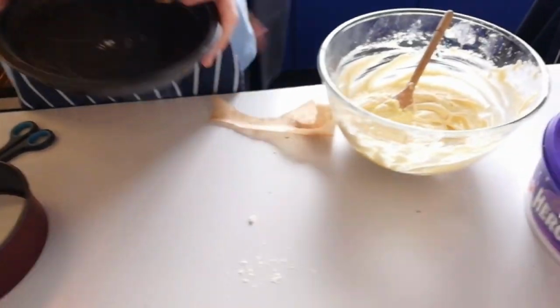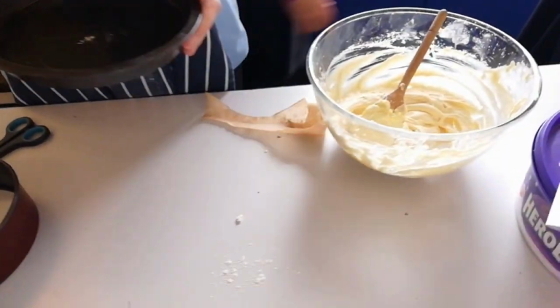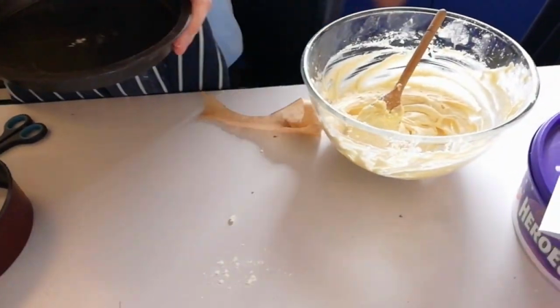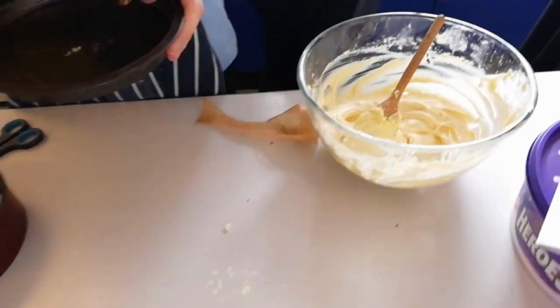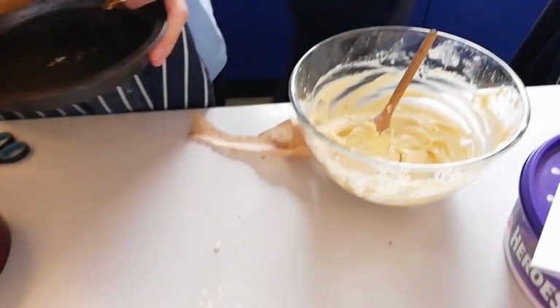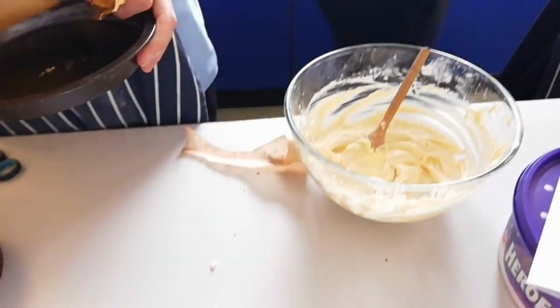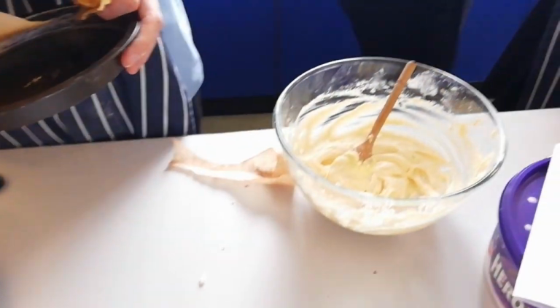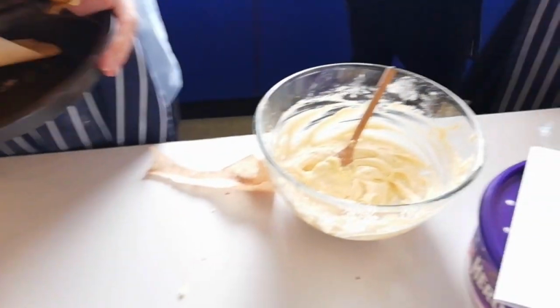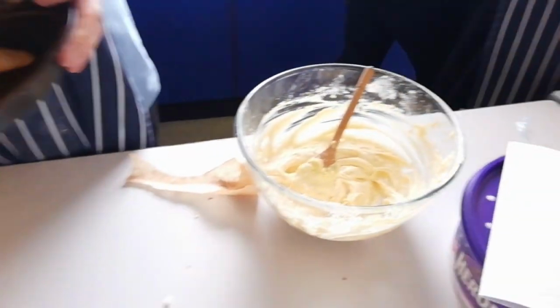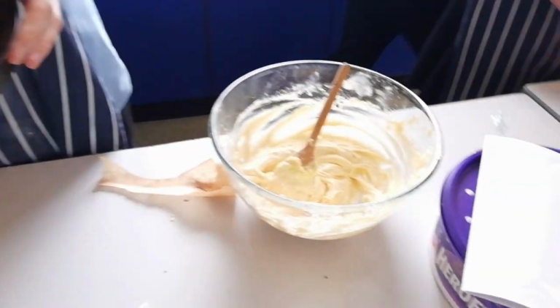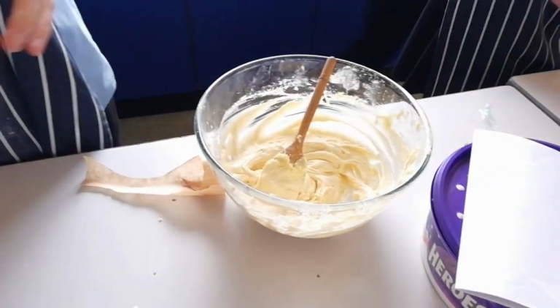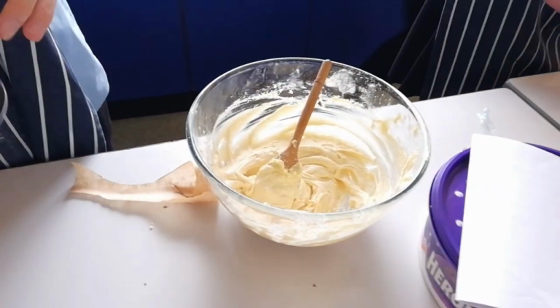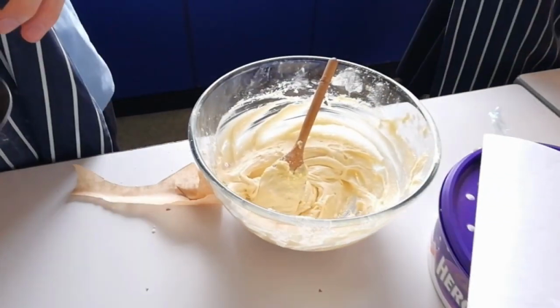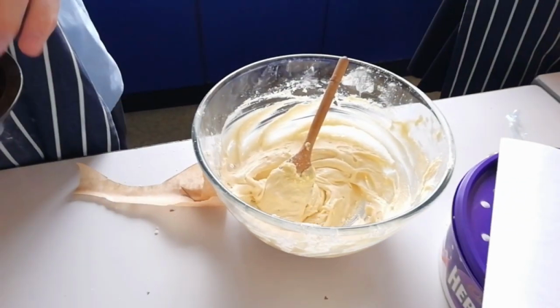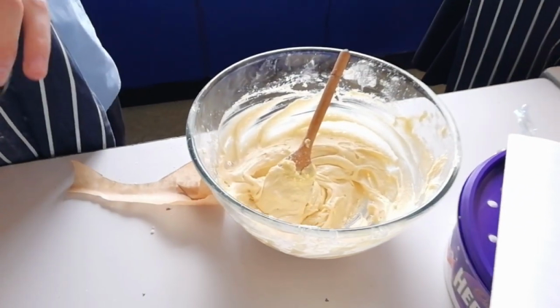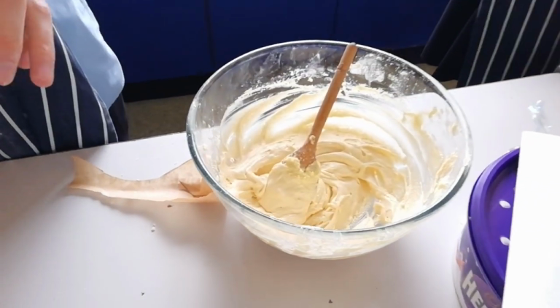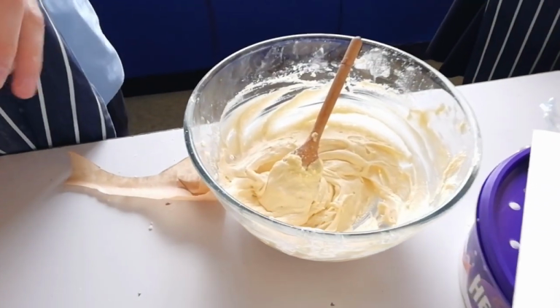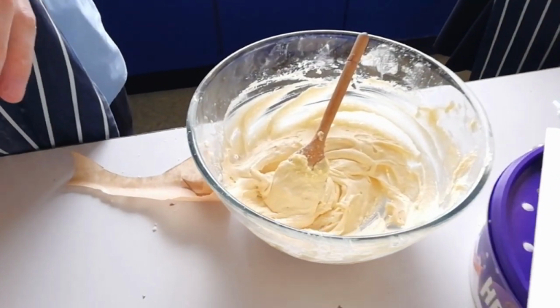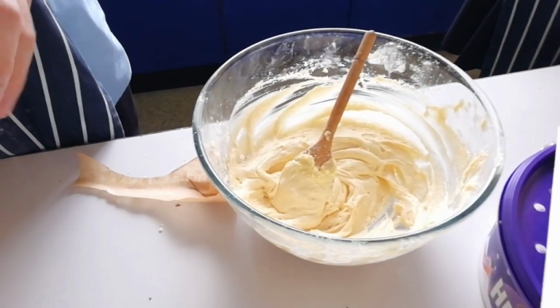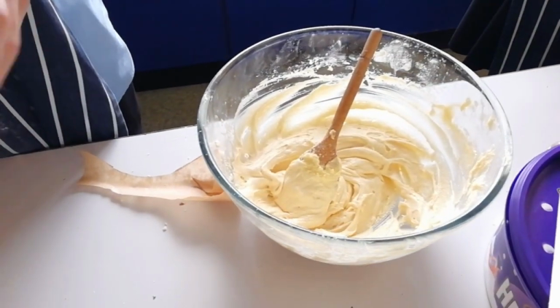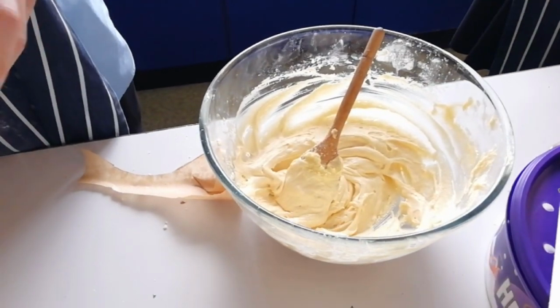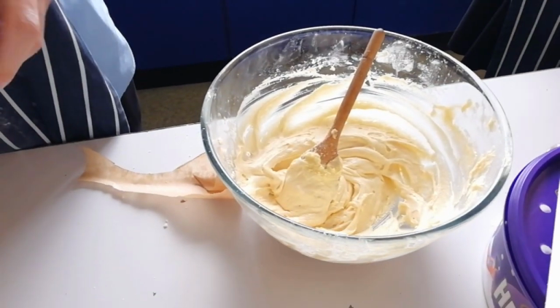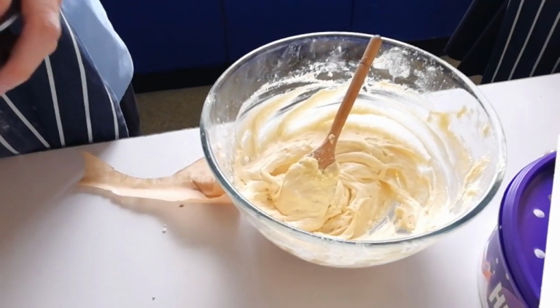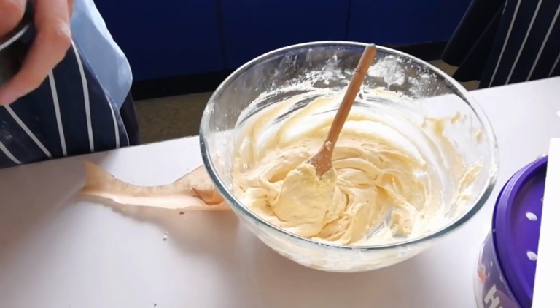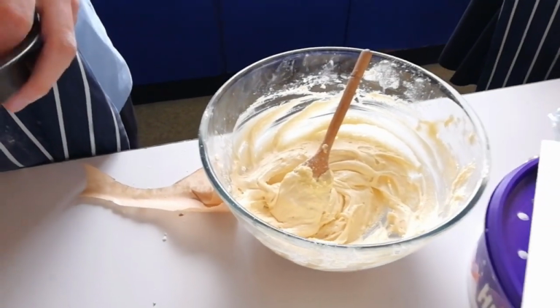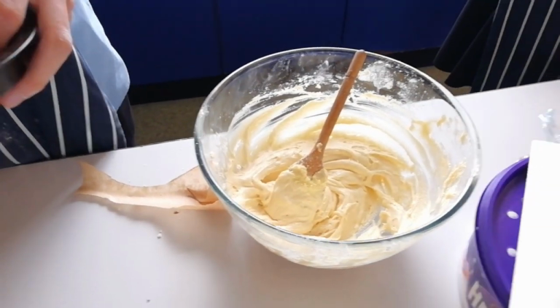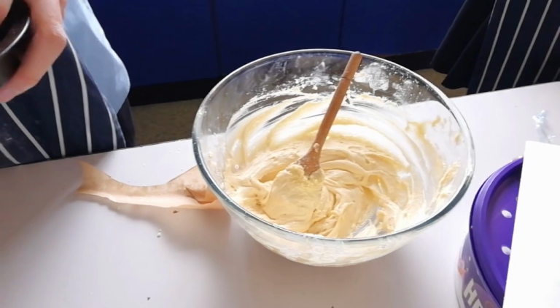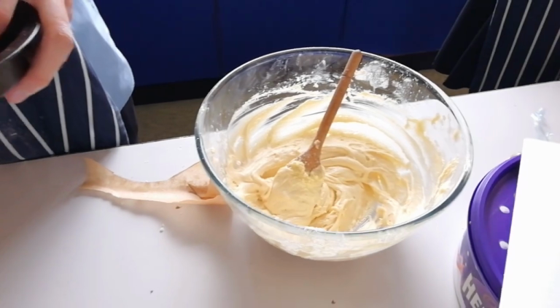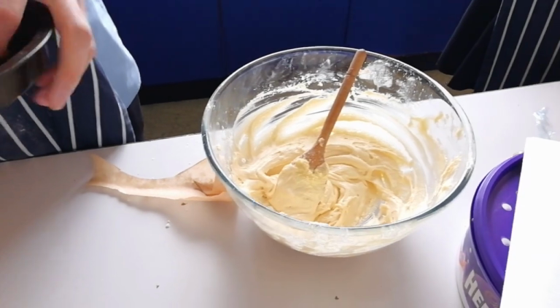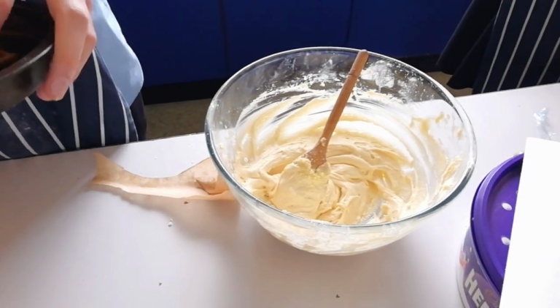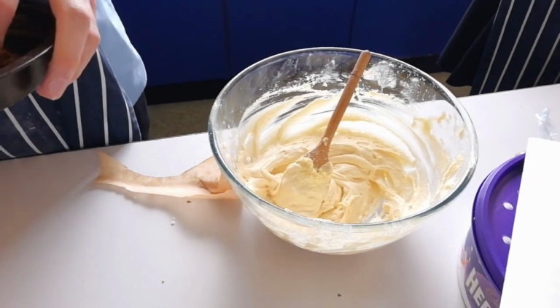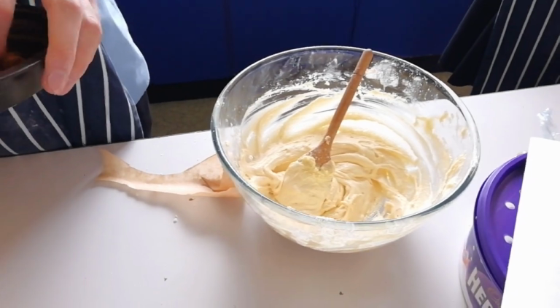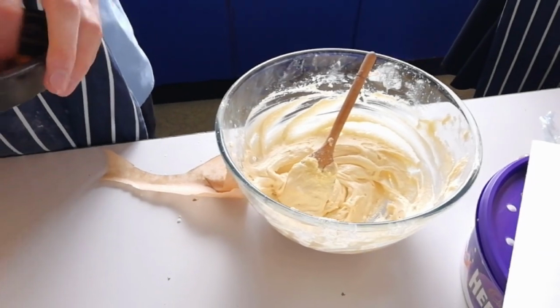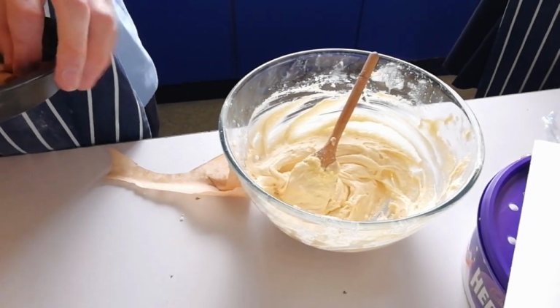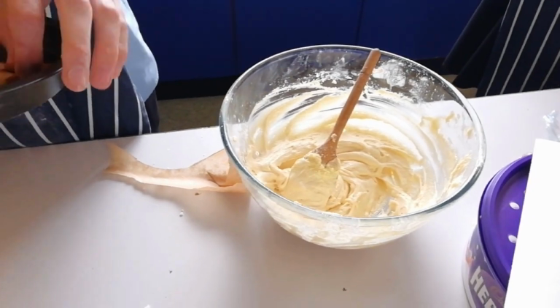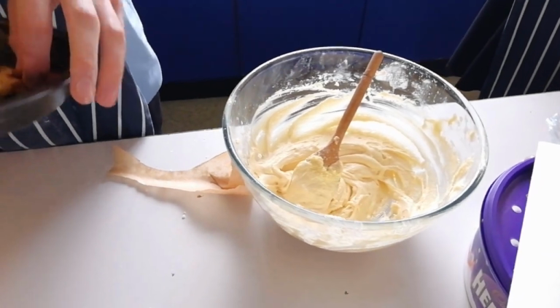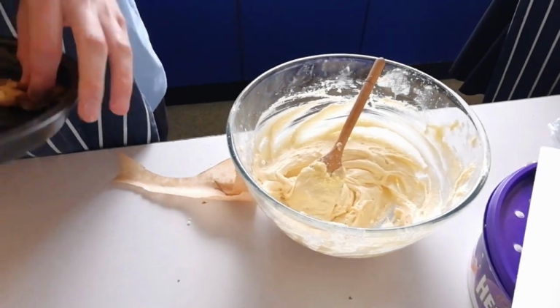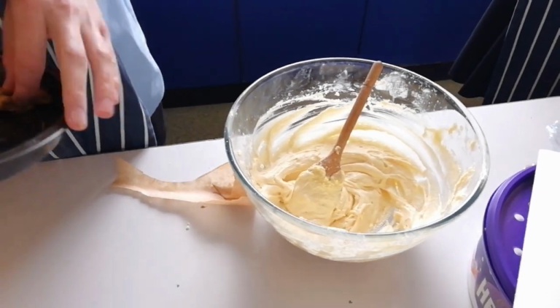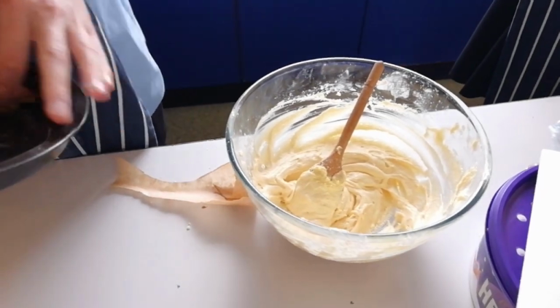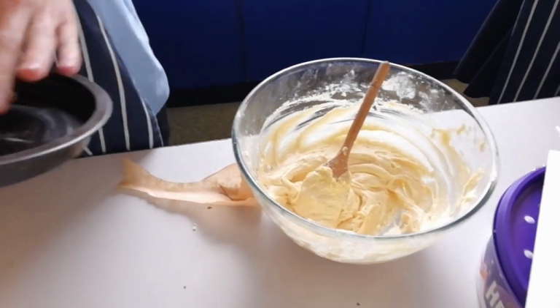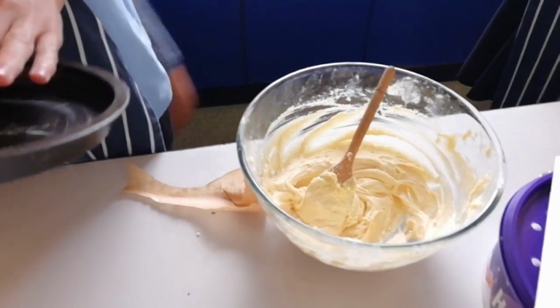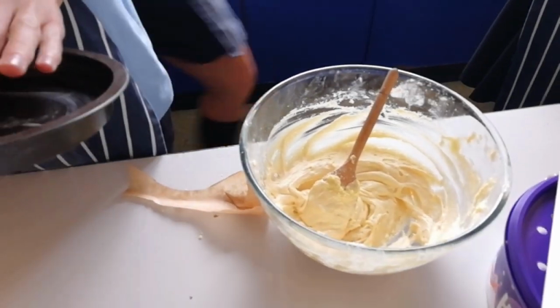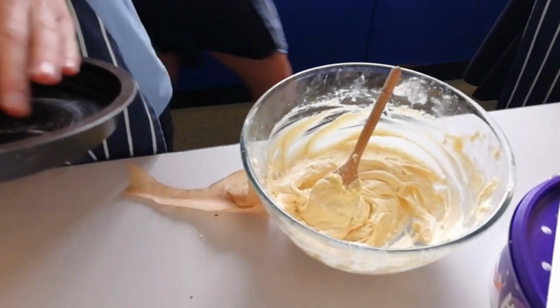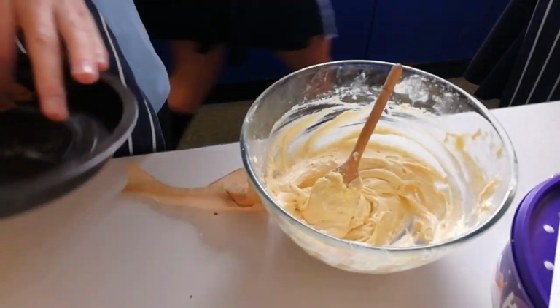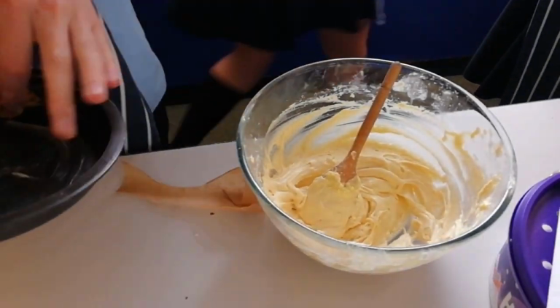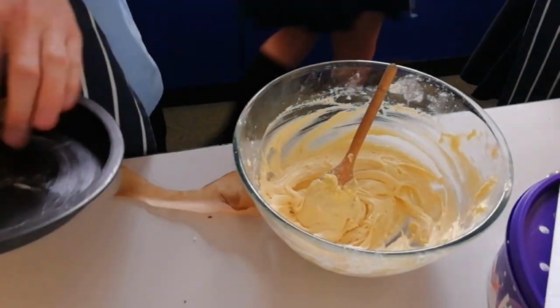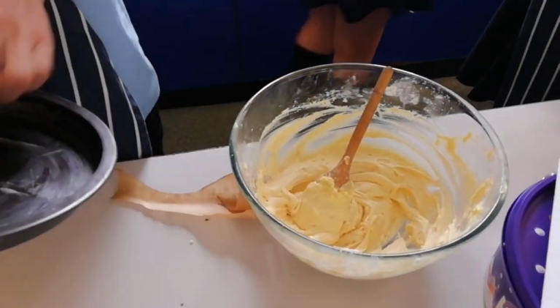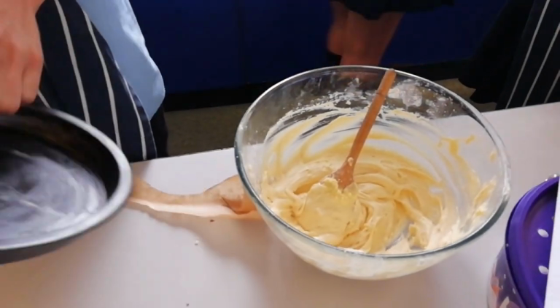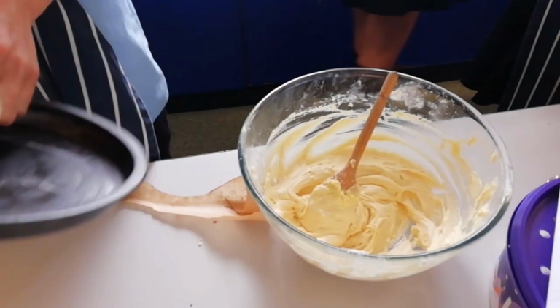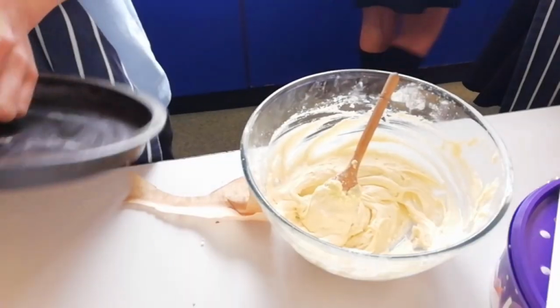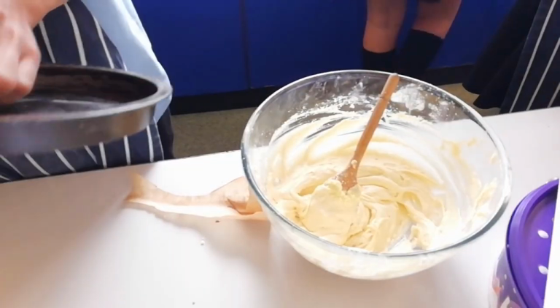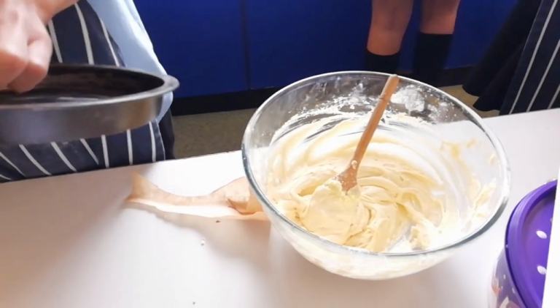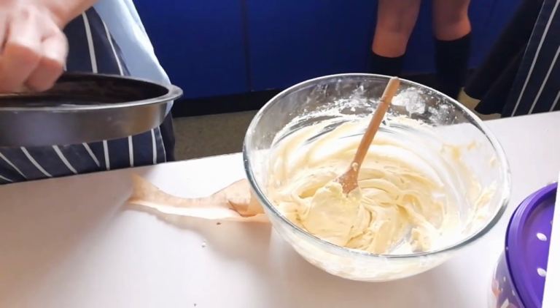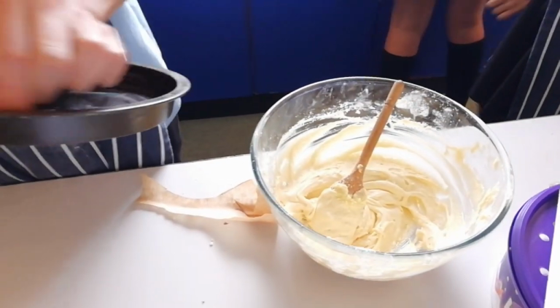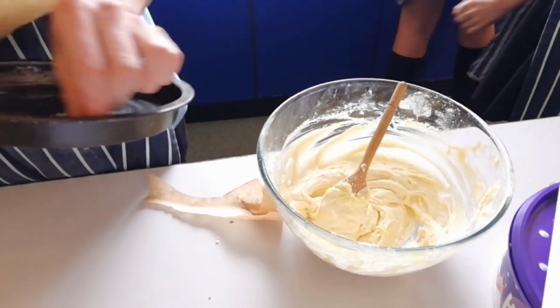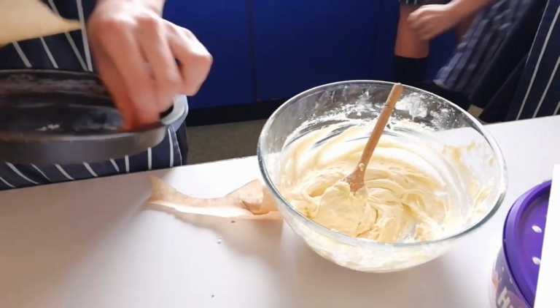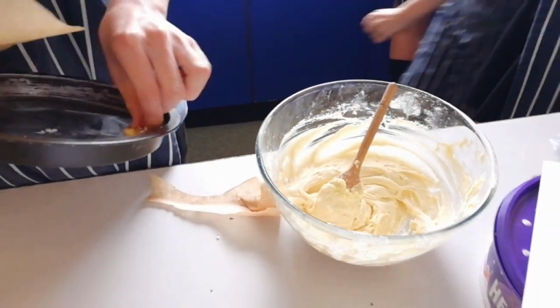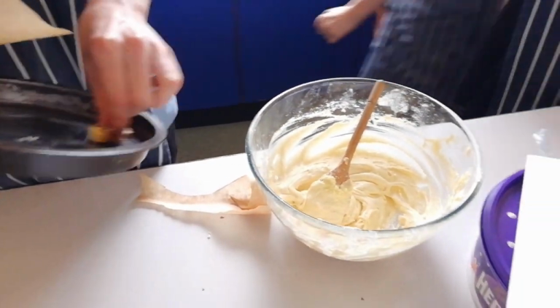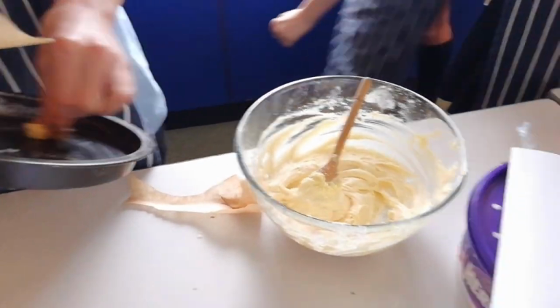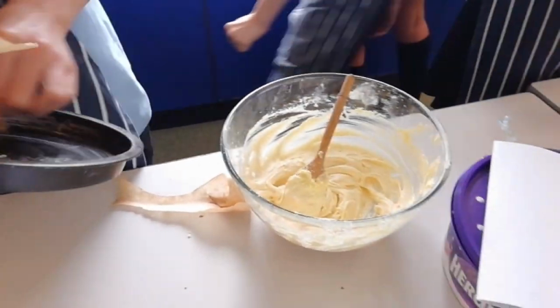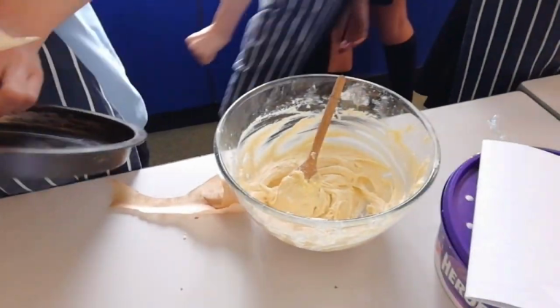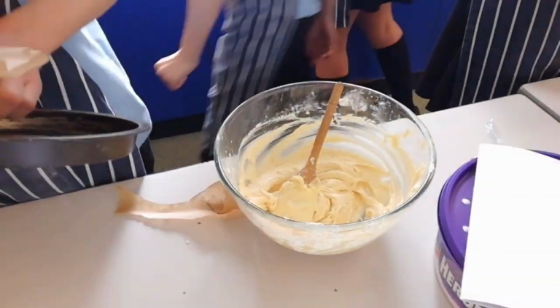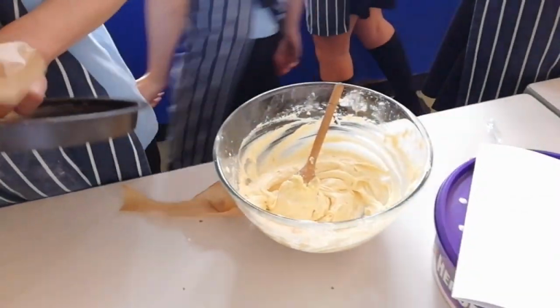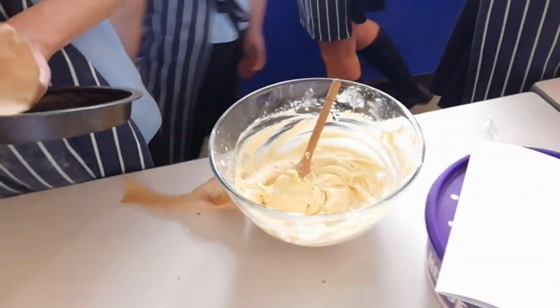What are you making? Marble cake. Marble cake? Yeah. All right, let's see how it comes out then.